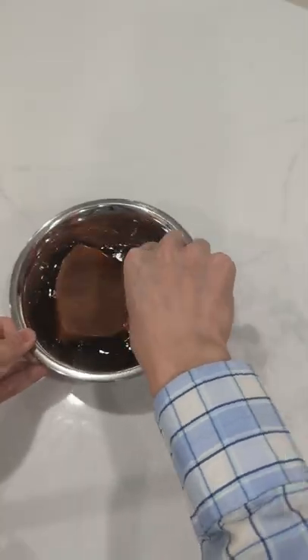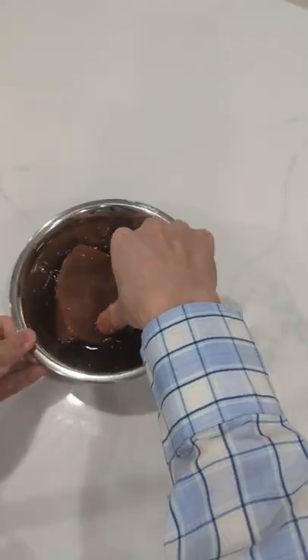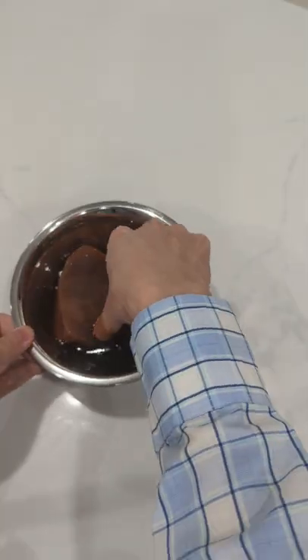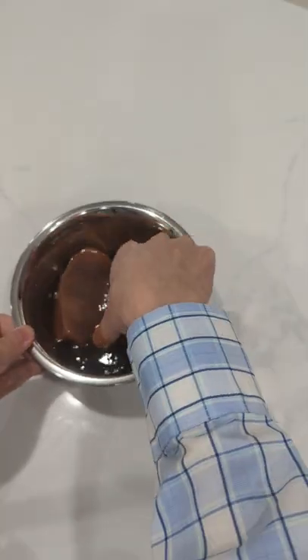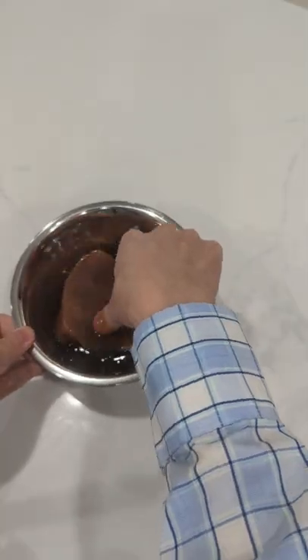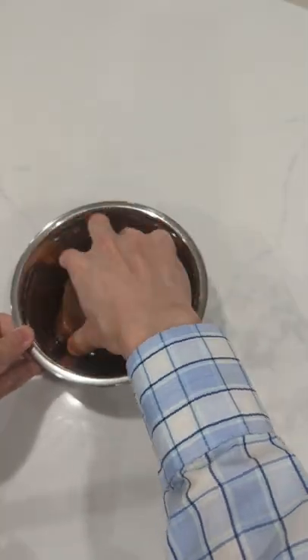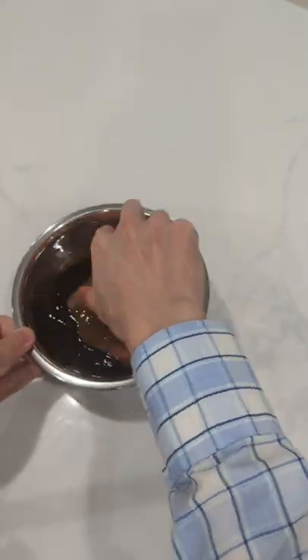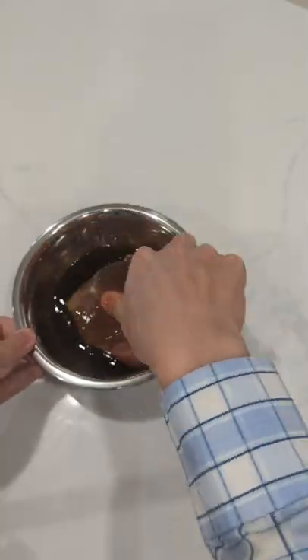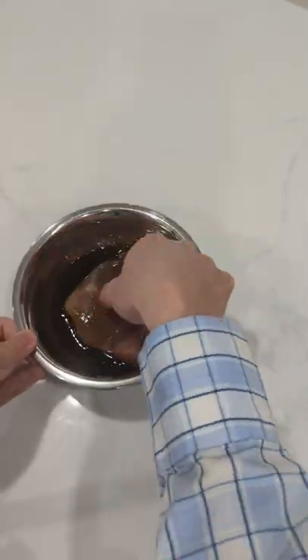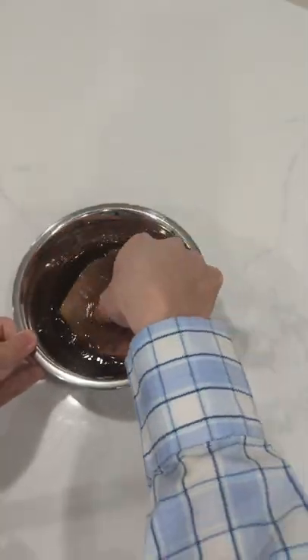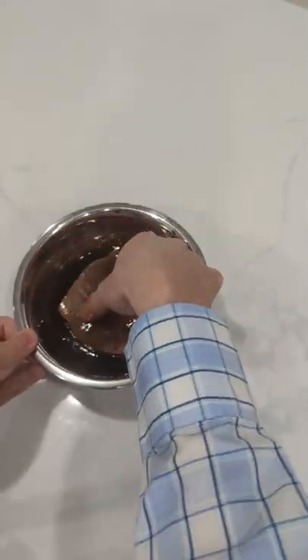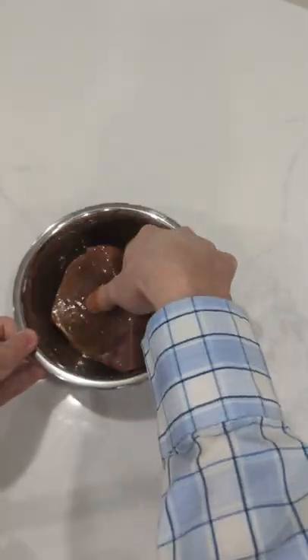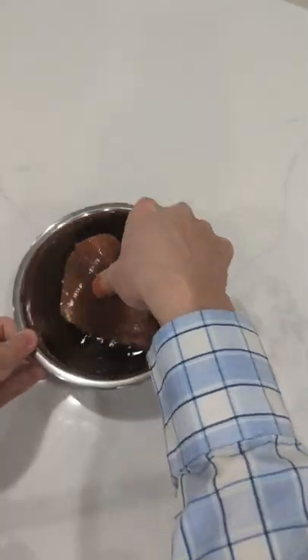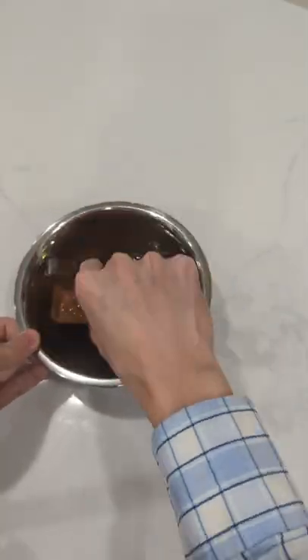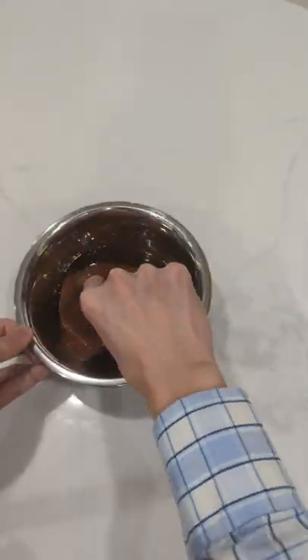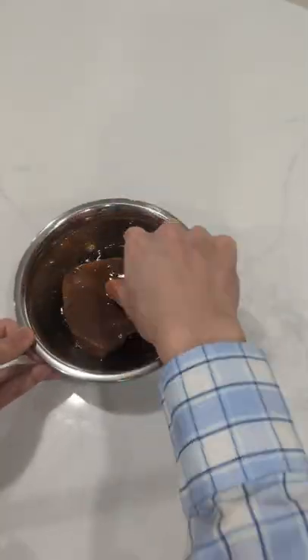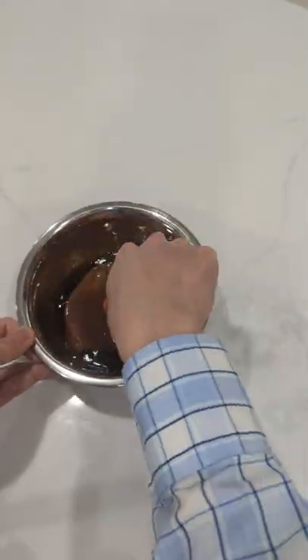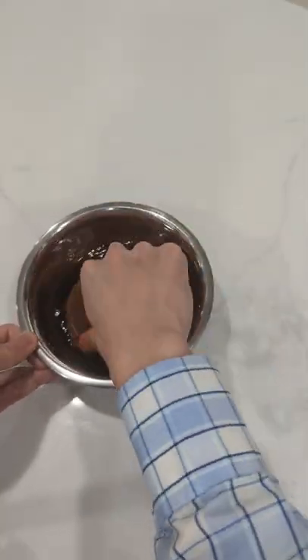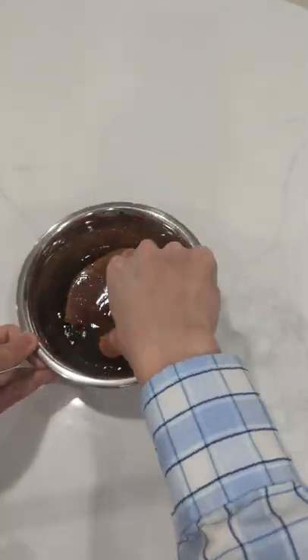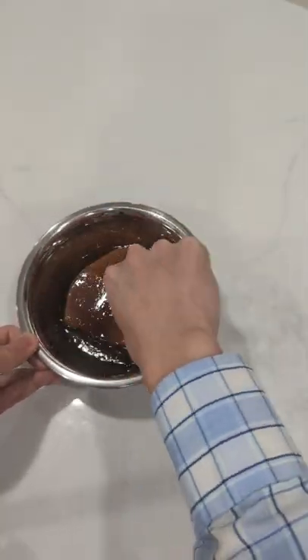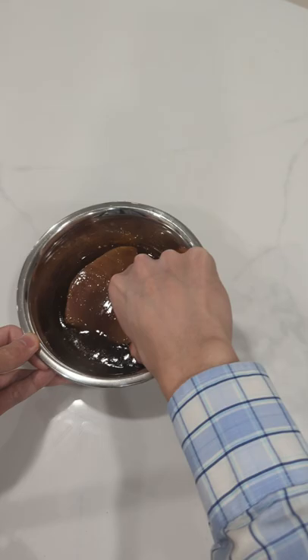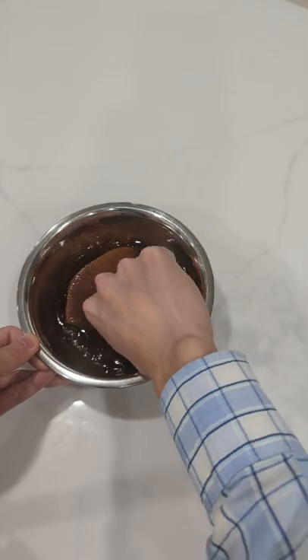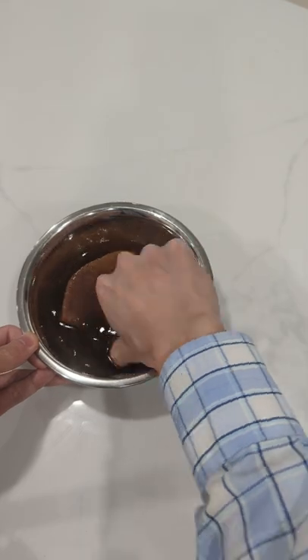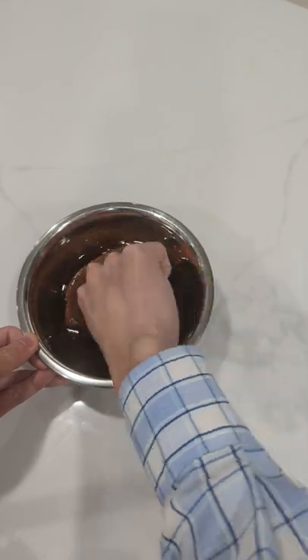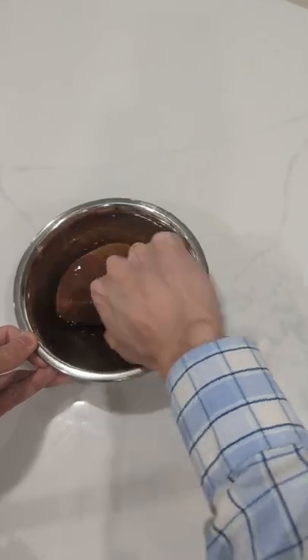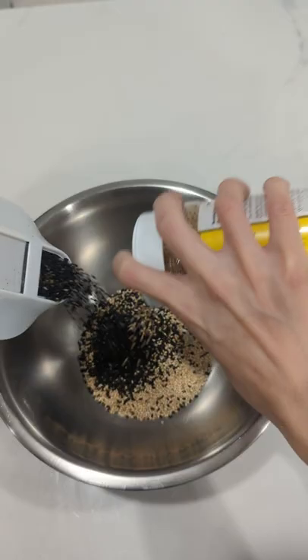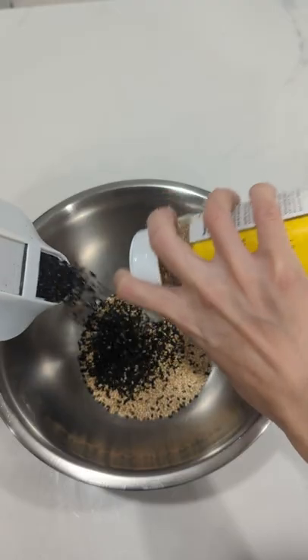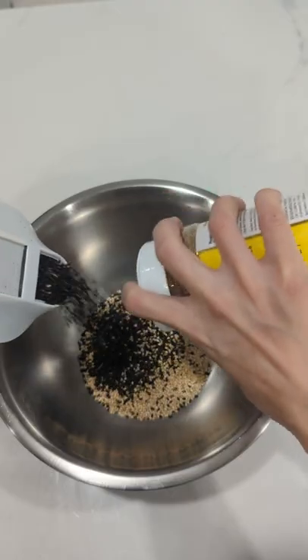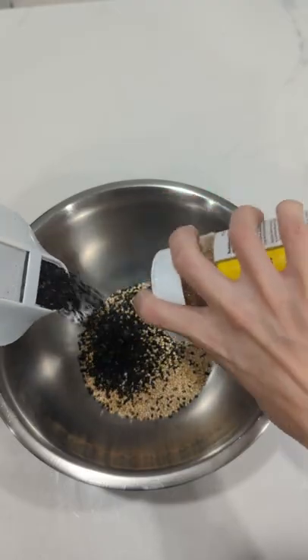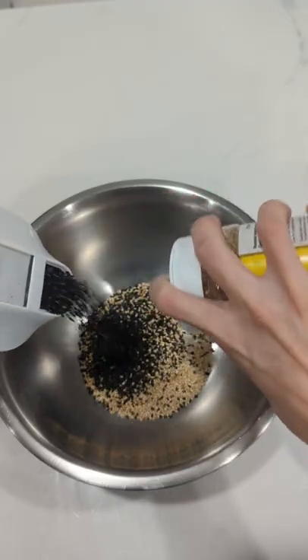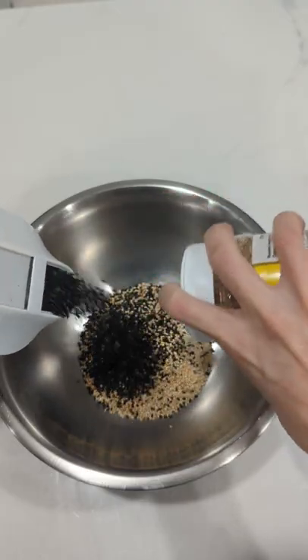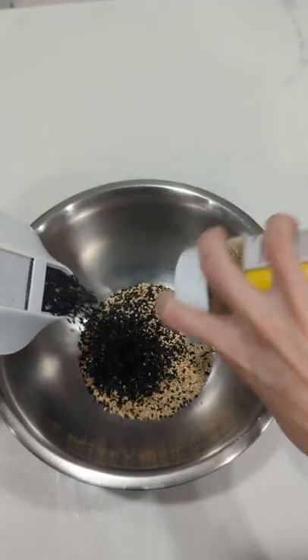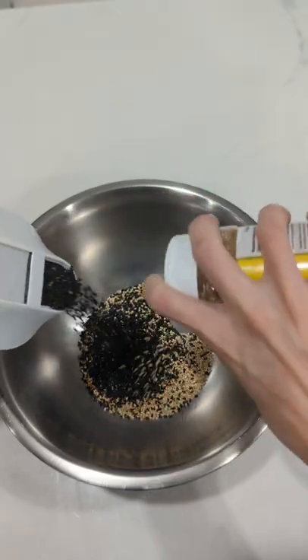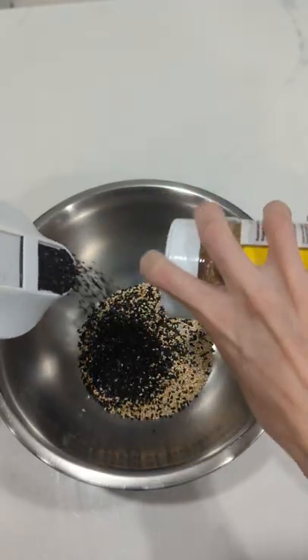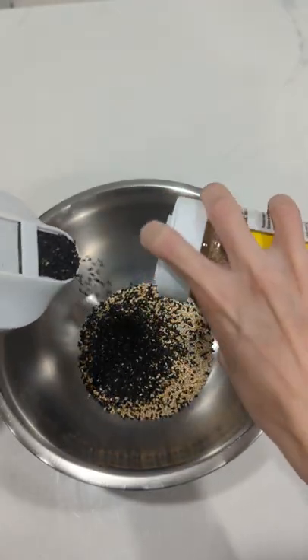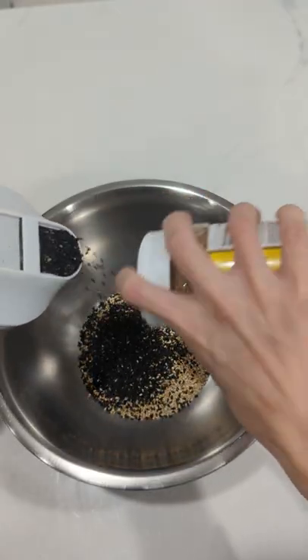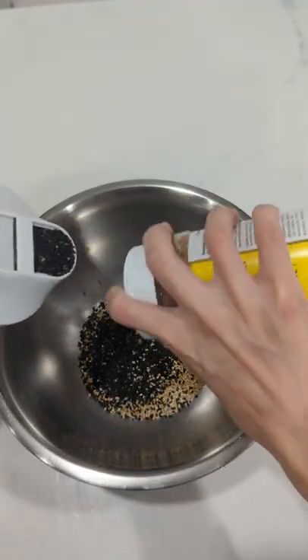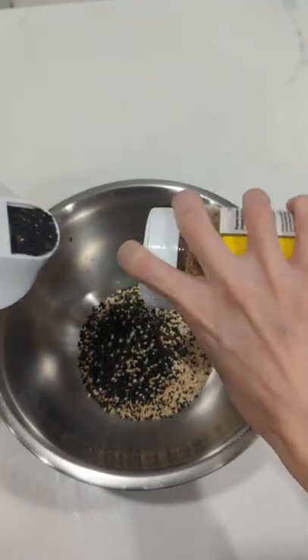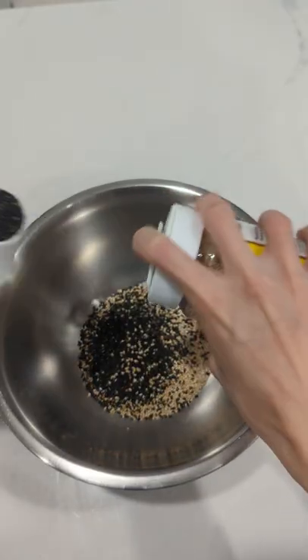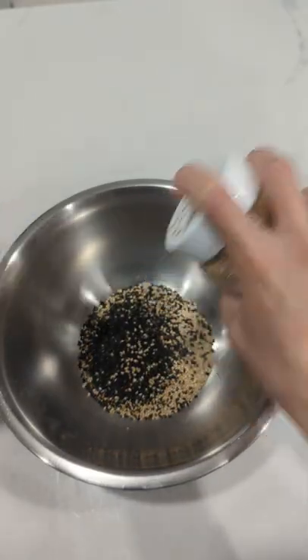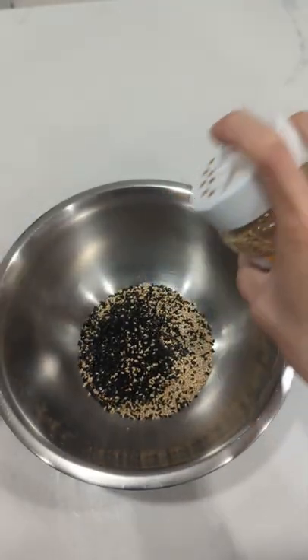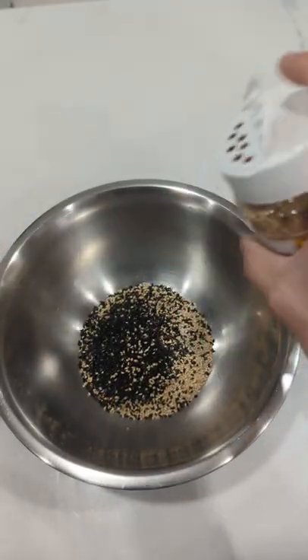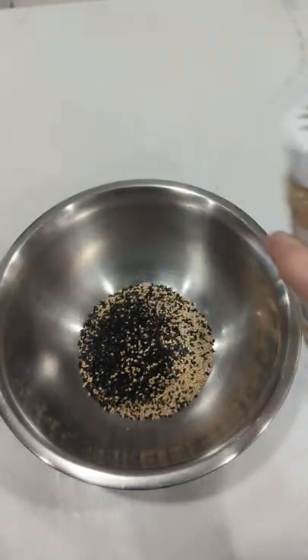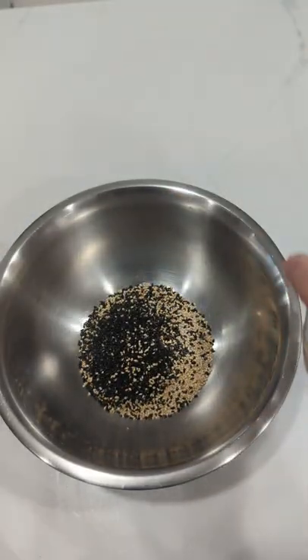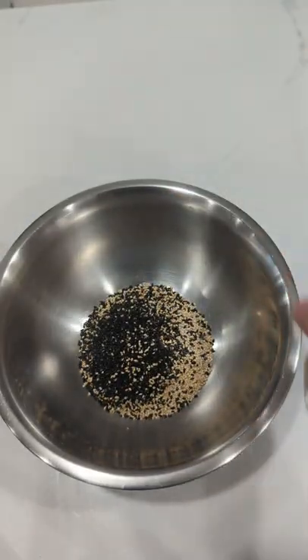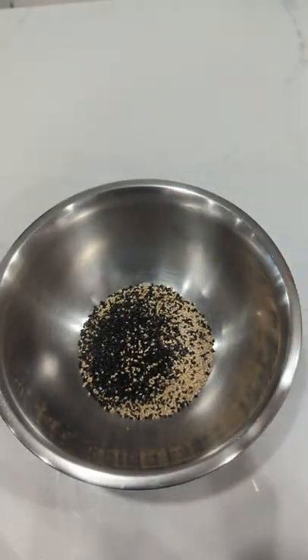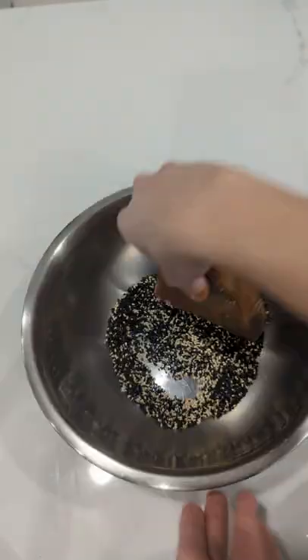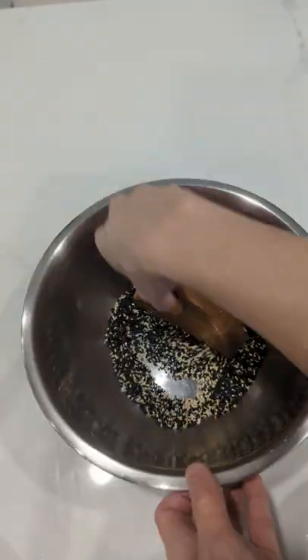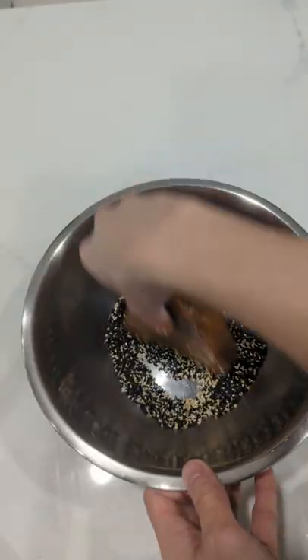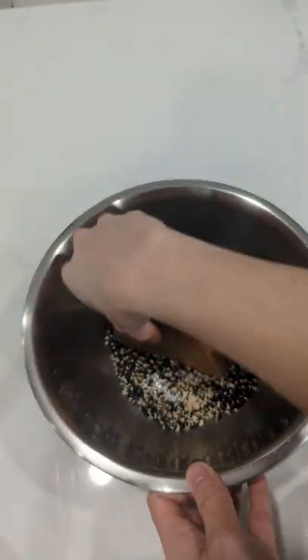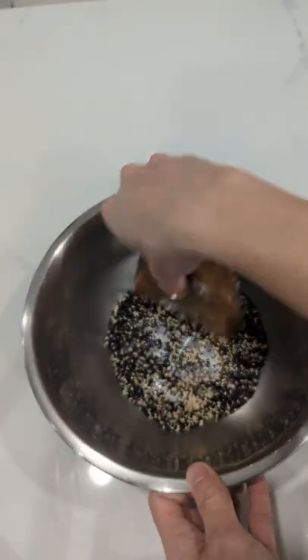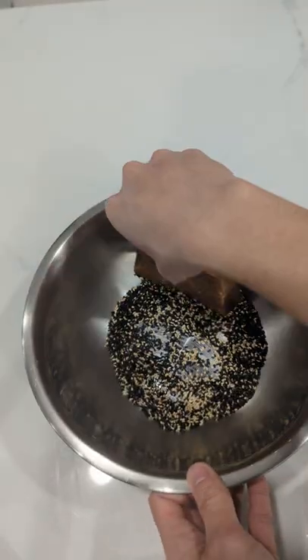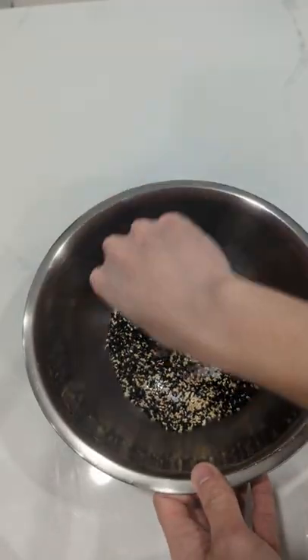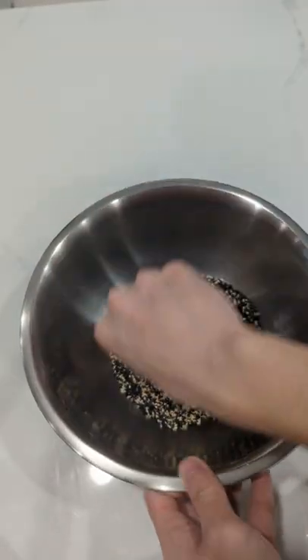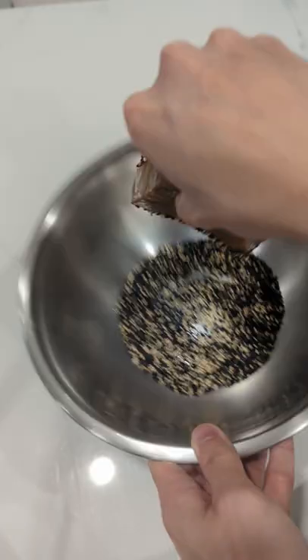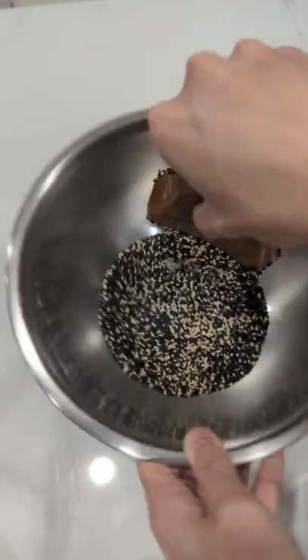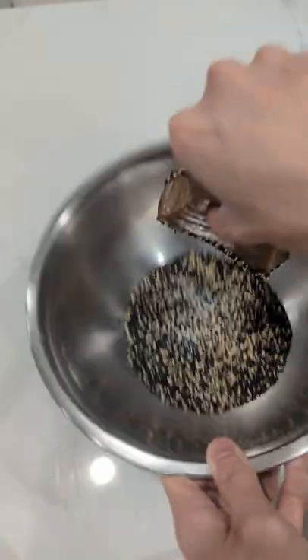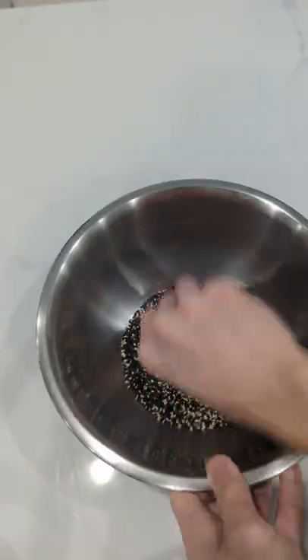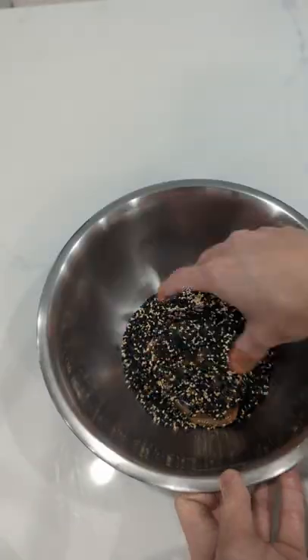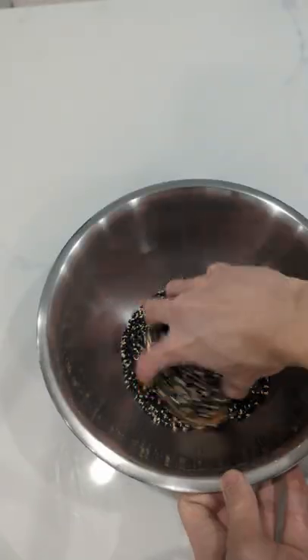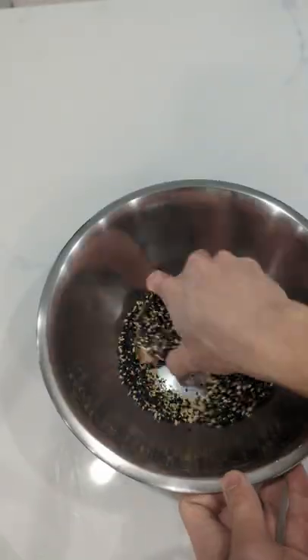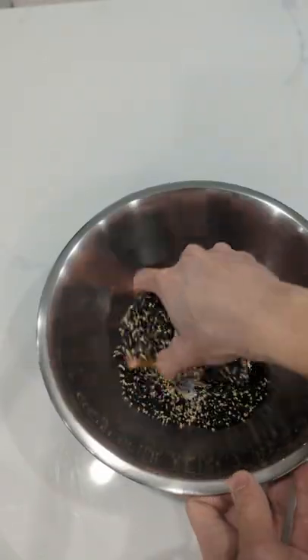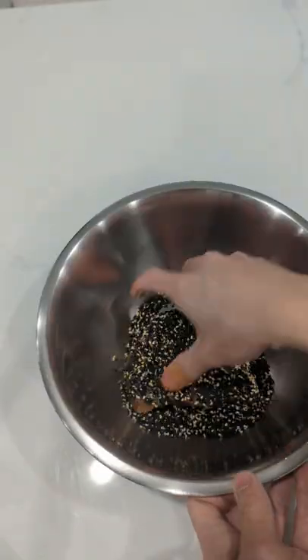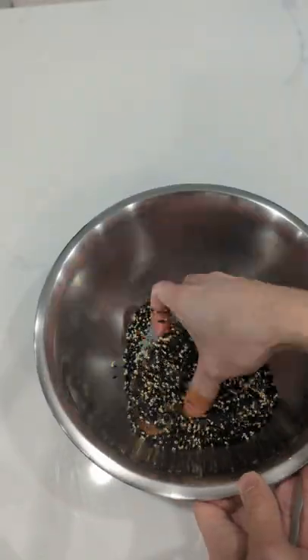Marinate and coat it well and leave it in the refrigerator overnight or a few hours. Then you want to coat it with sesame seeds all around.